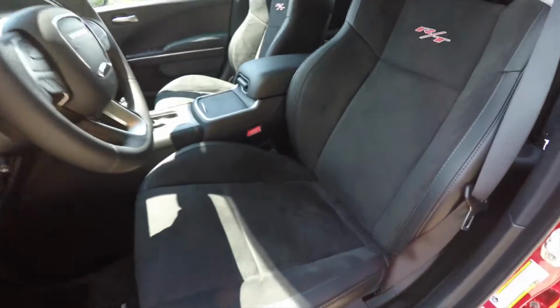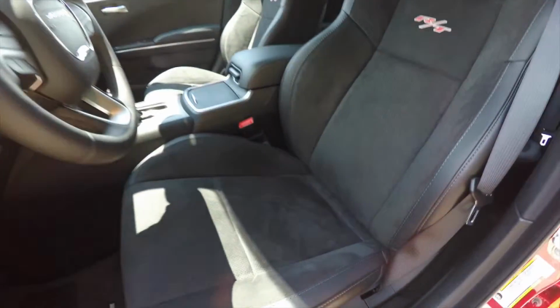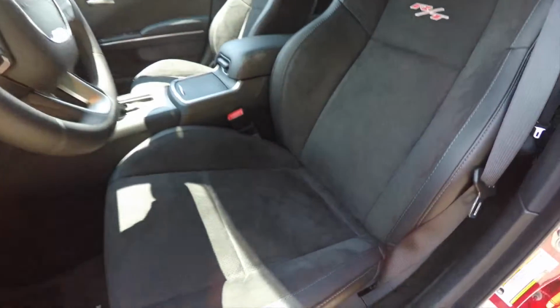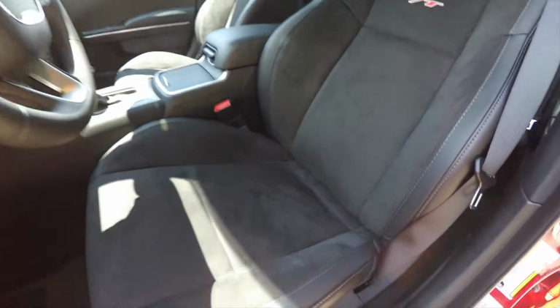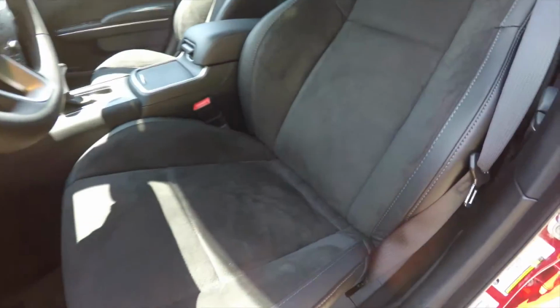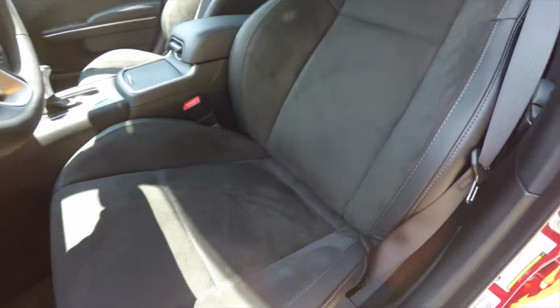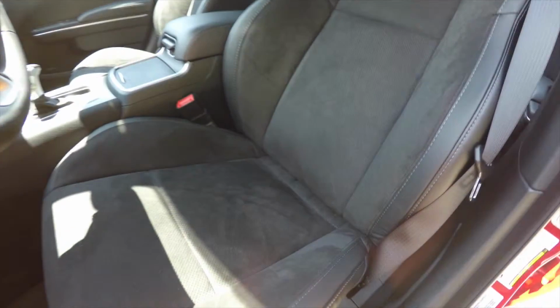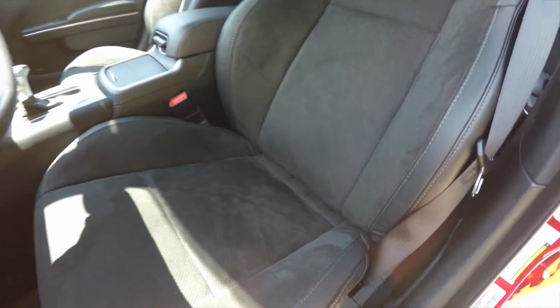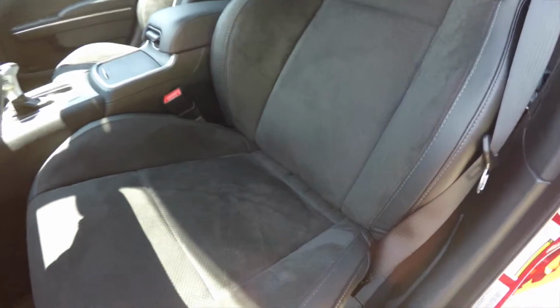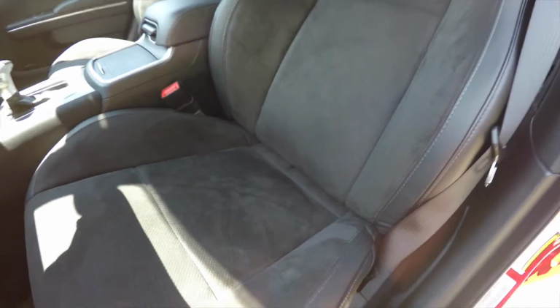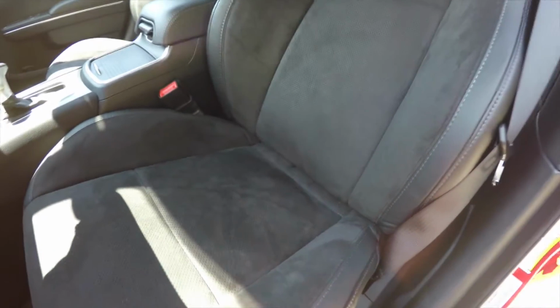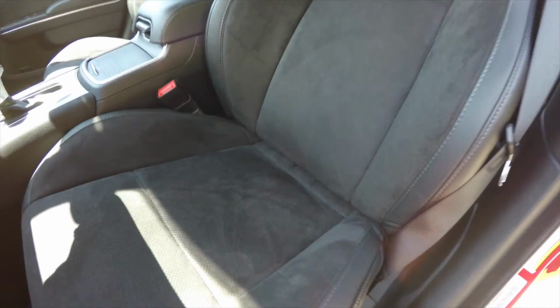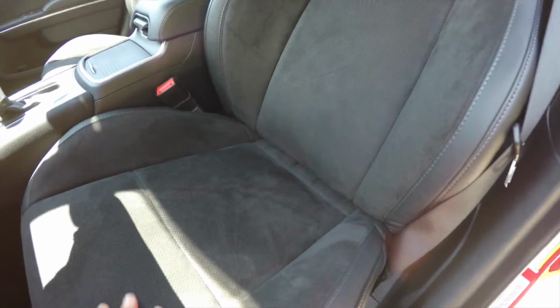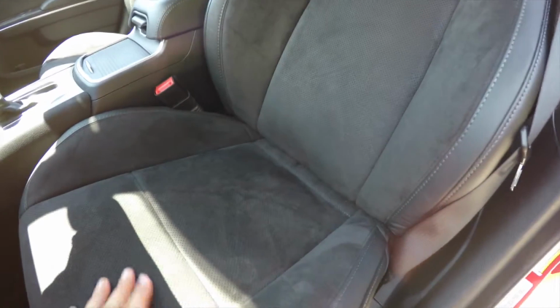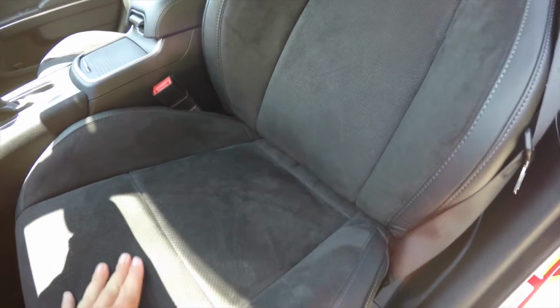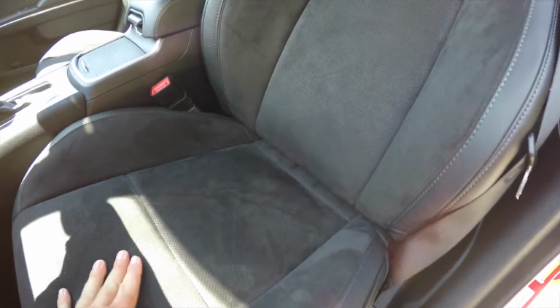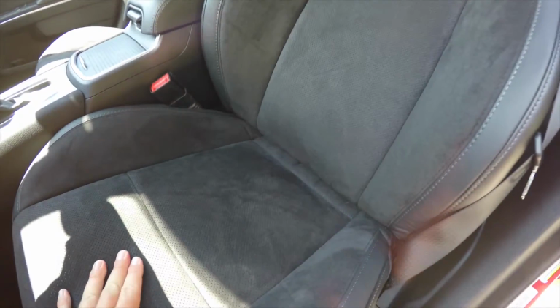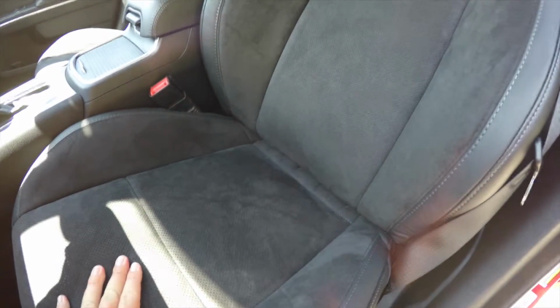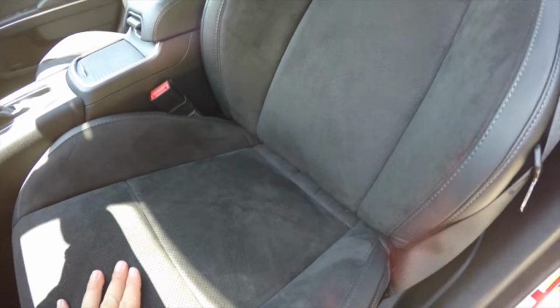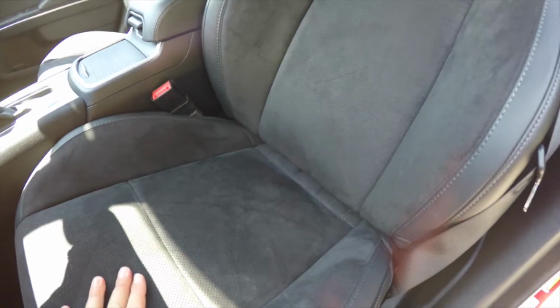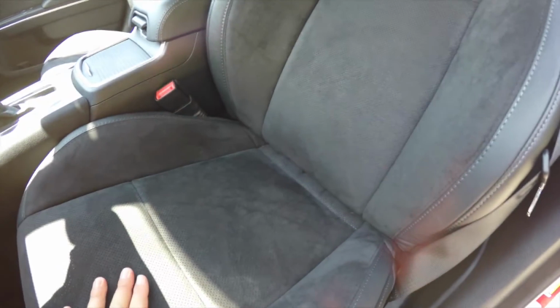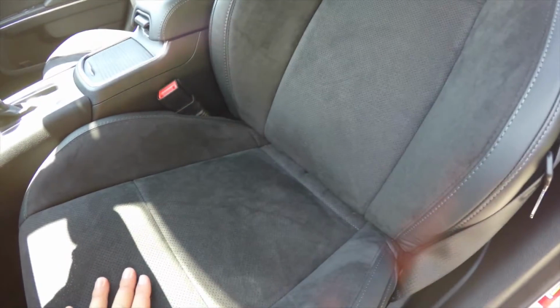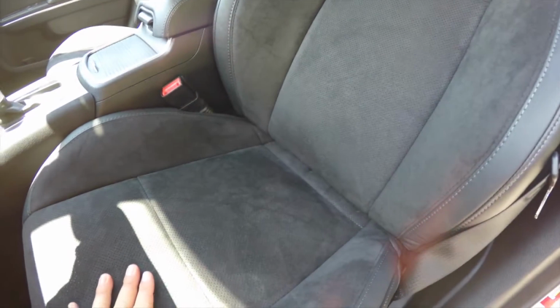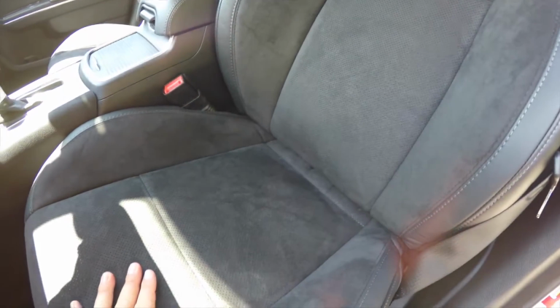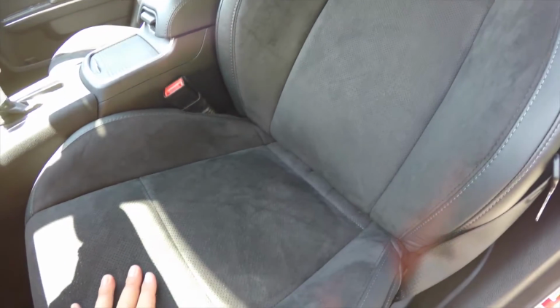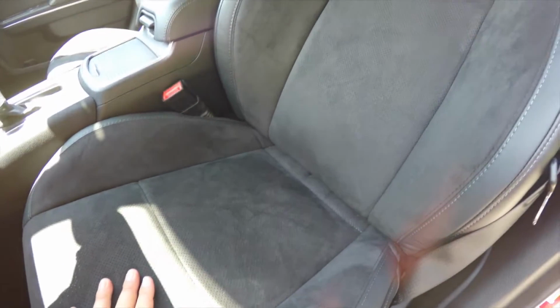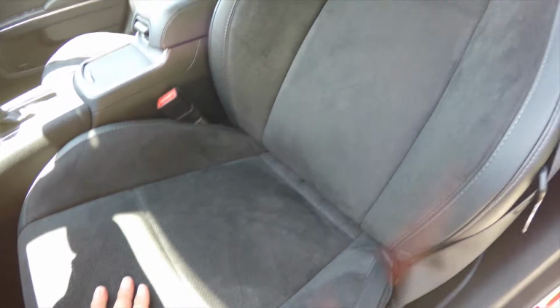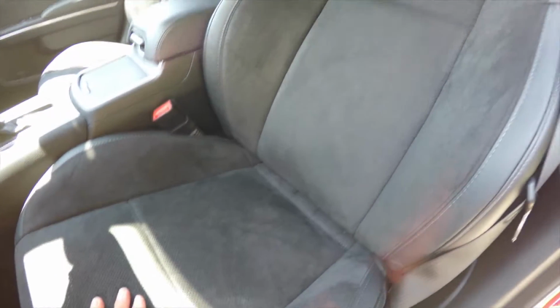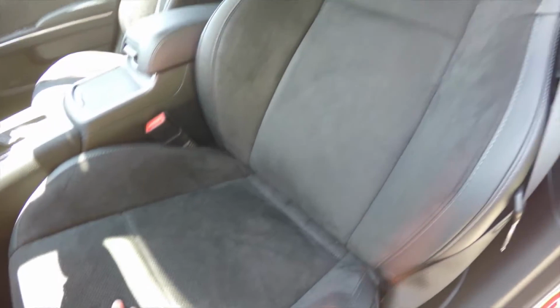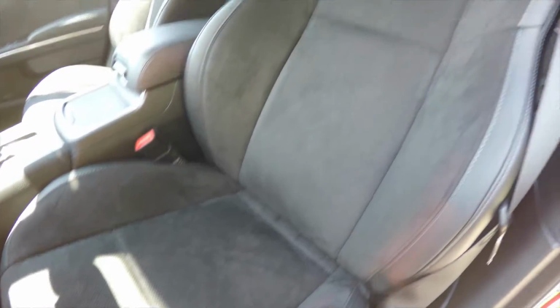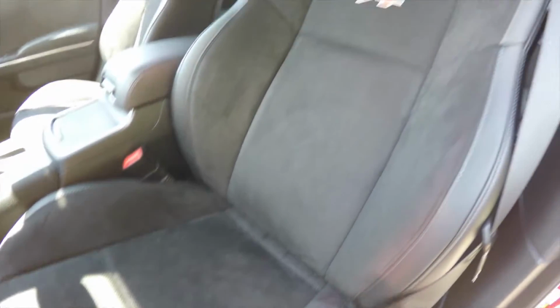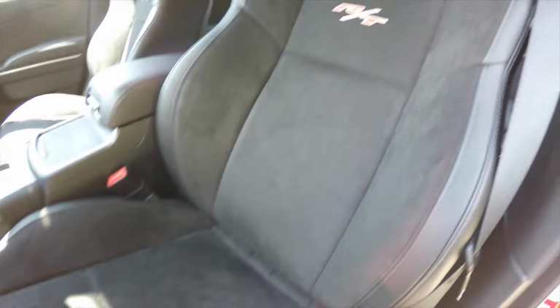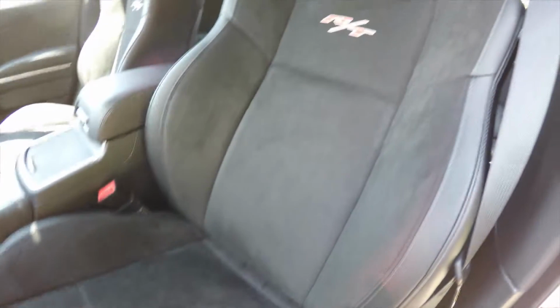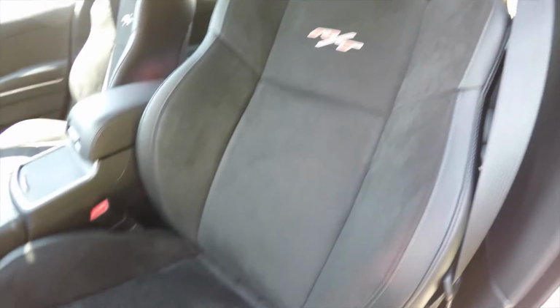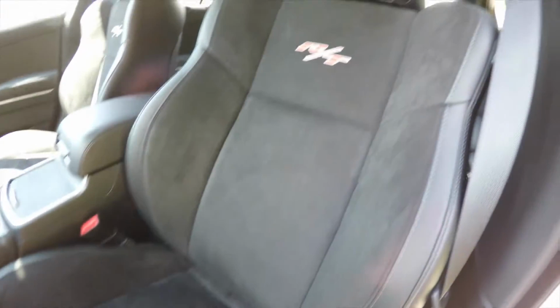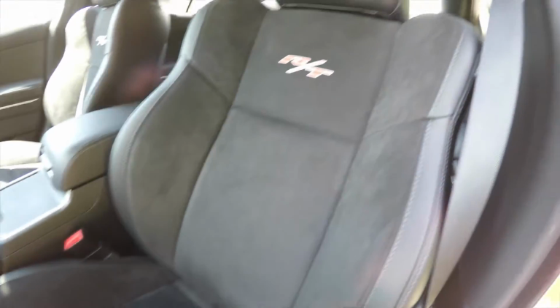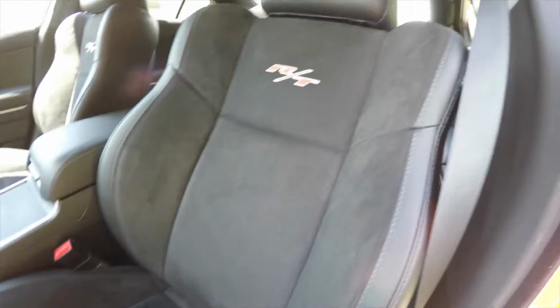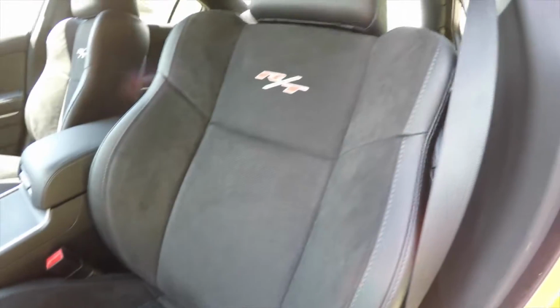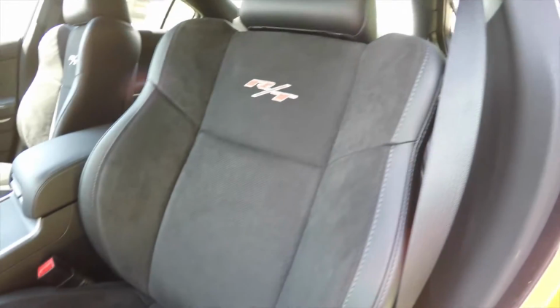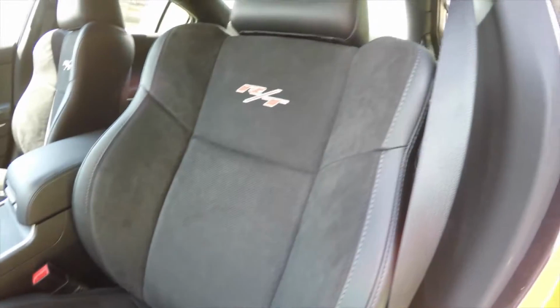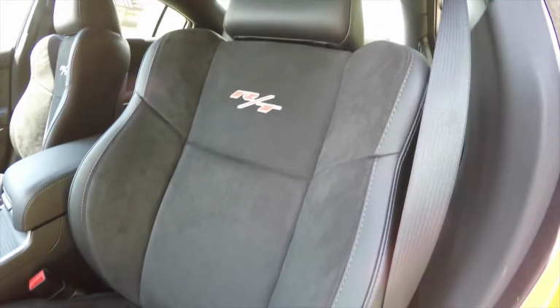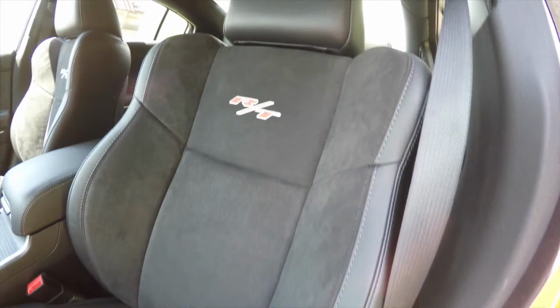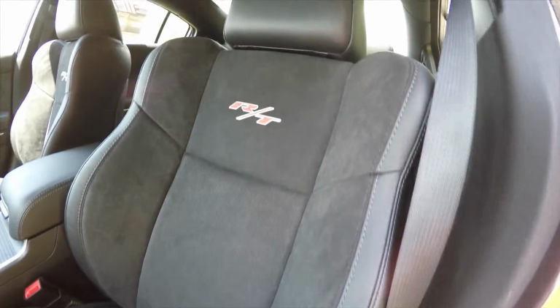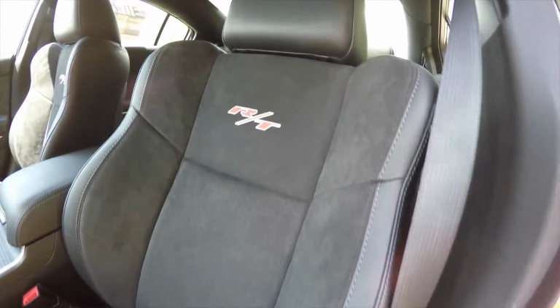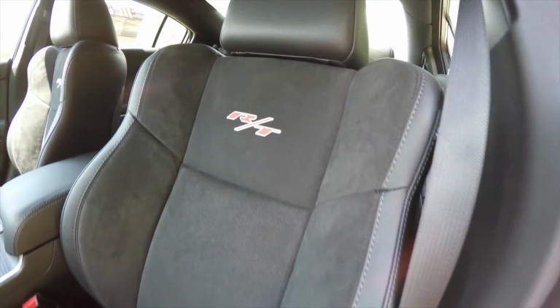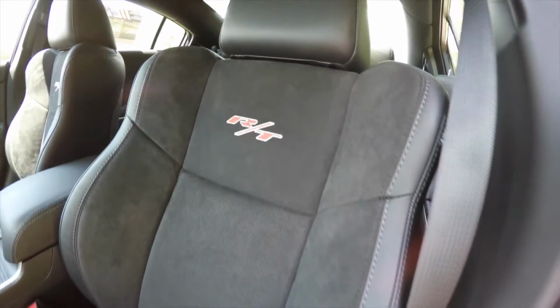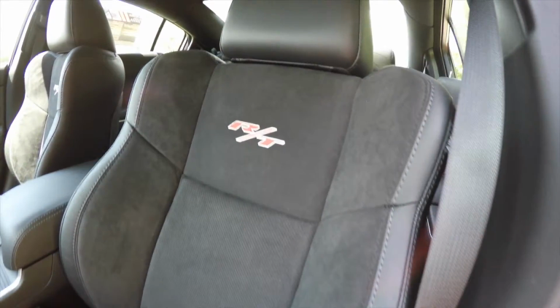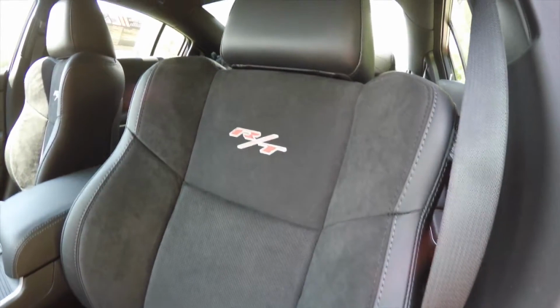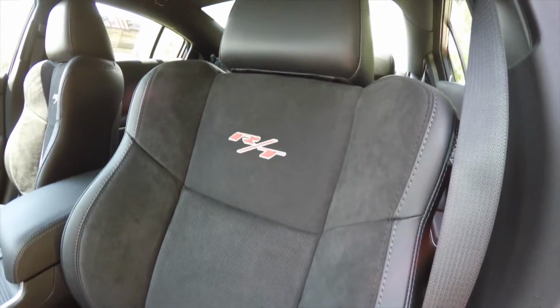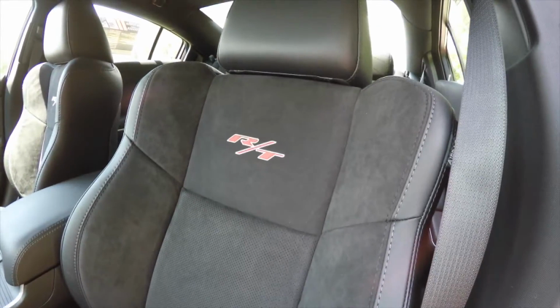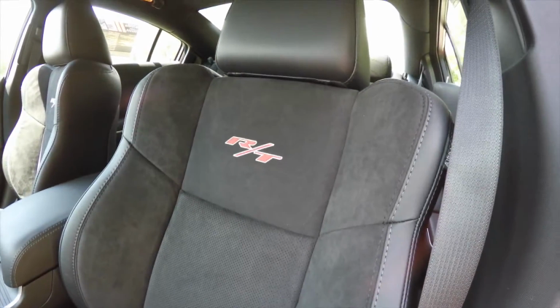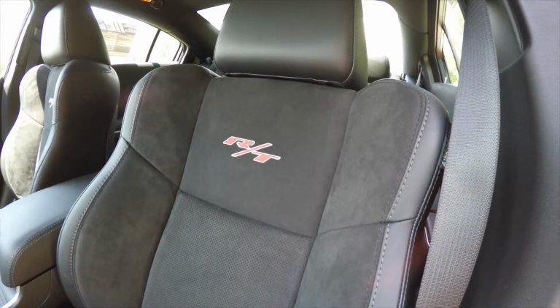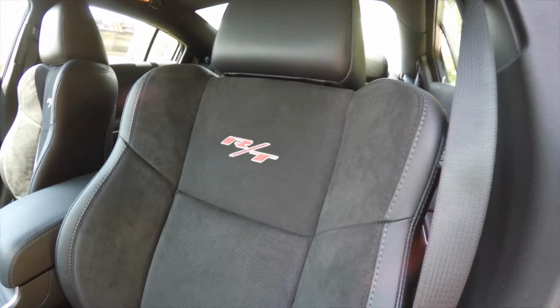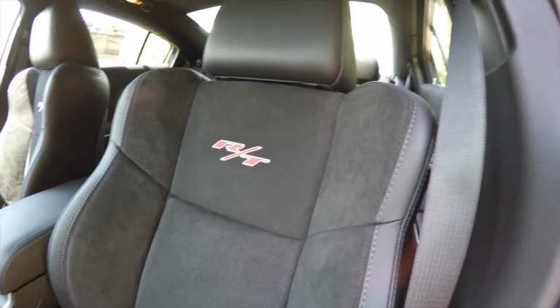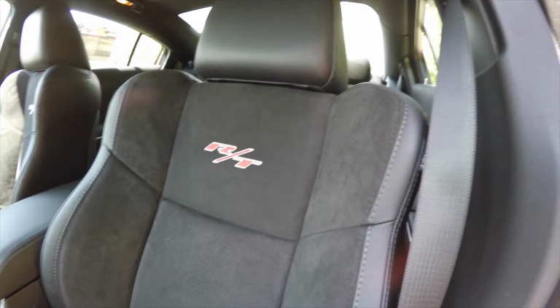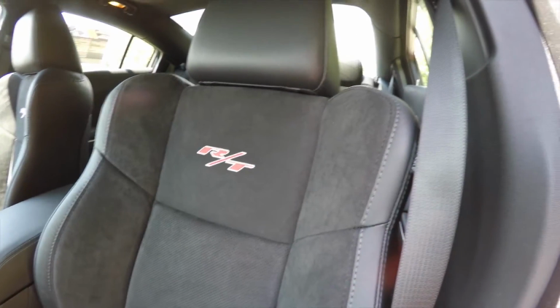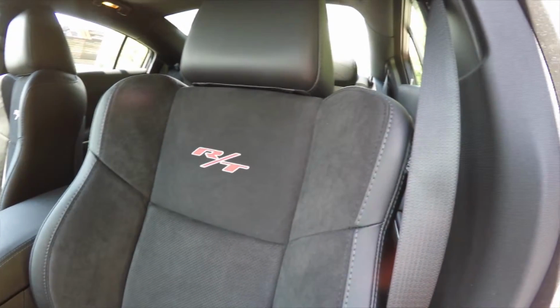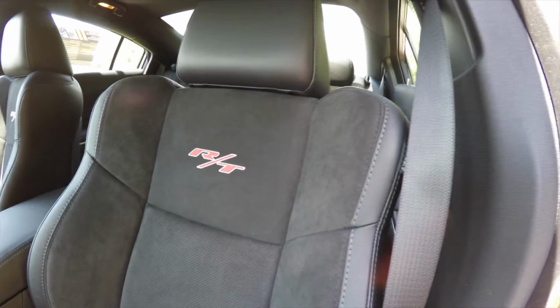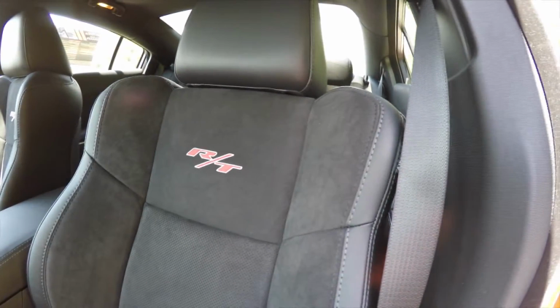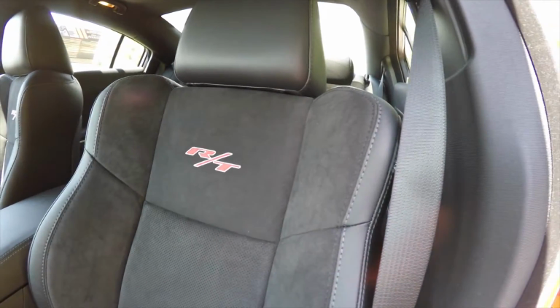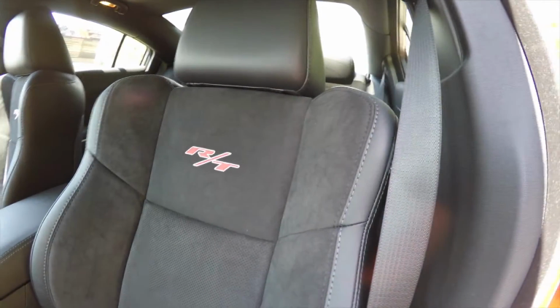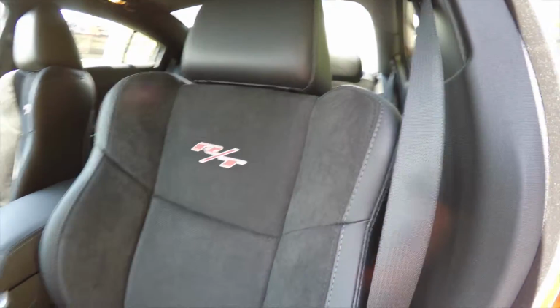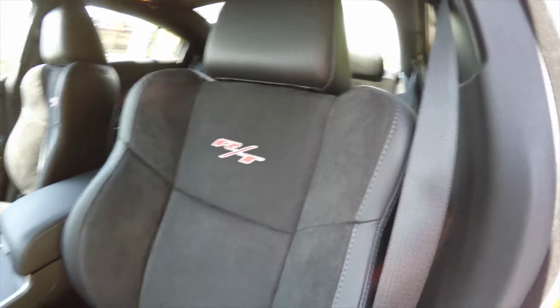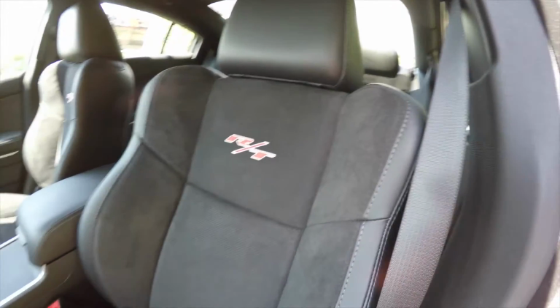The seats have premium leather with perforated Alcantara suede and the RT logo emblazed in the seat back.